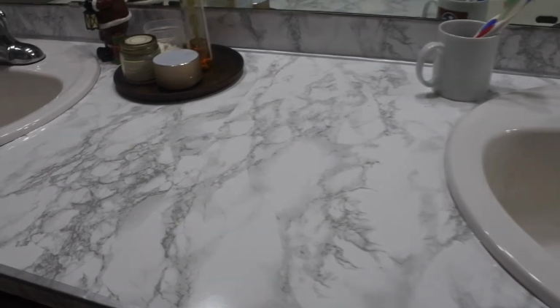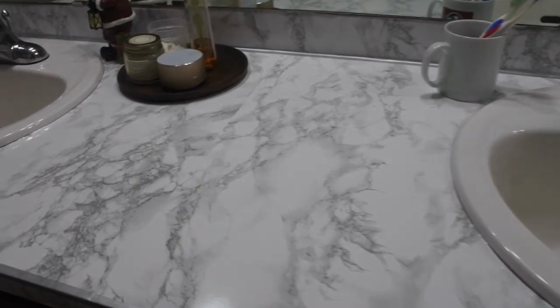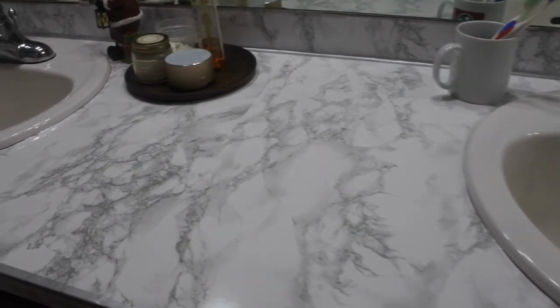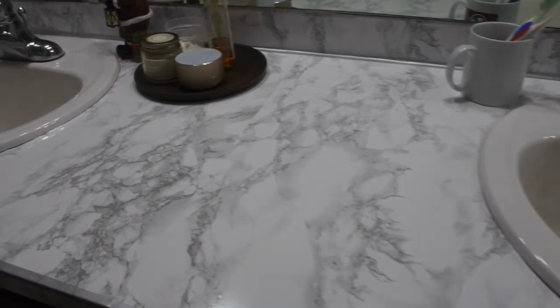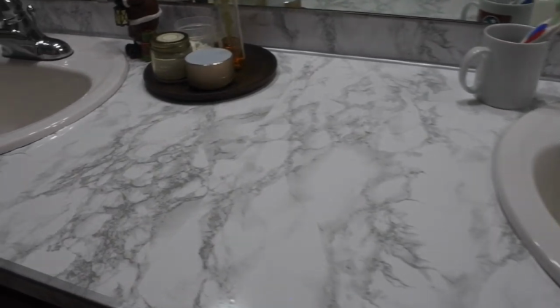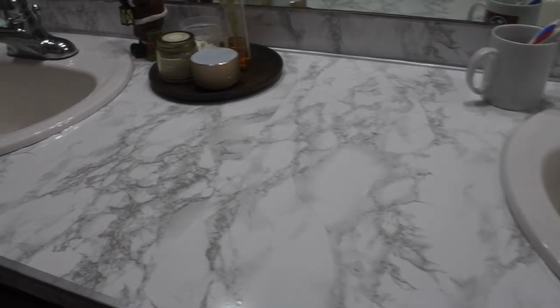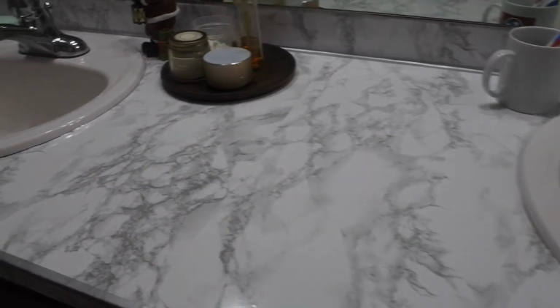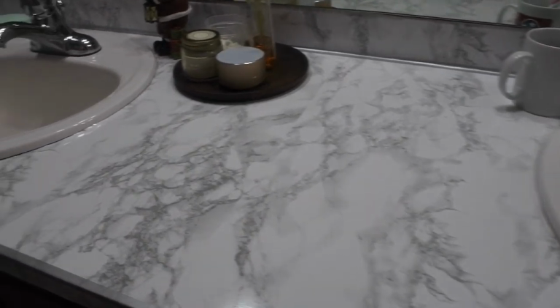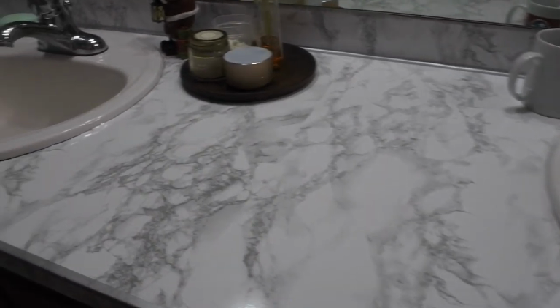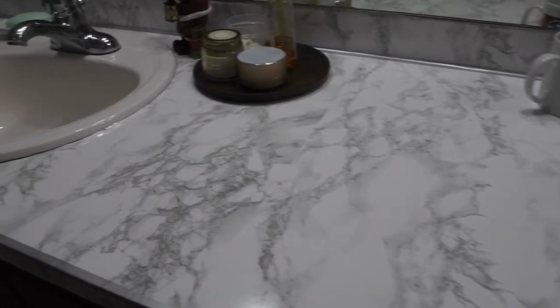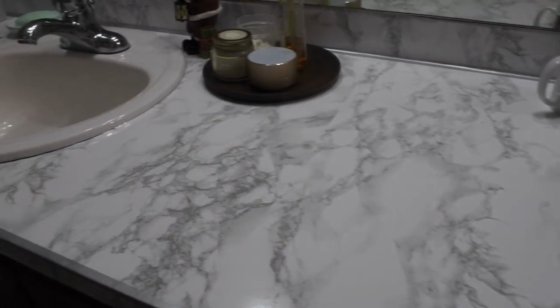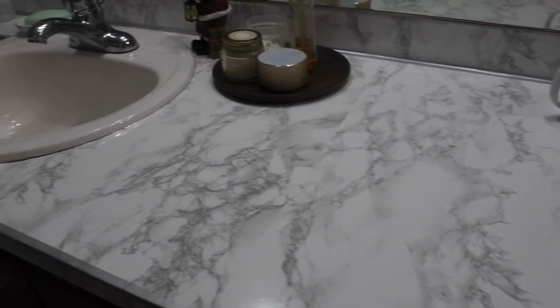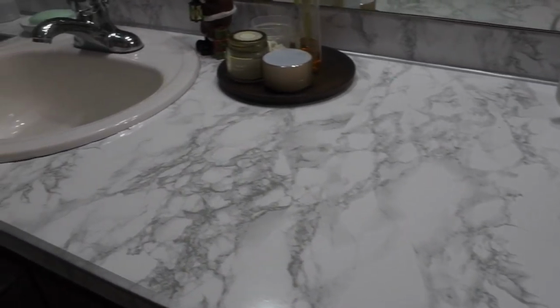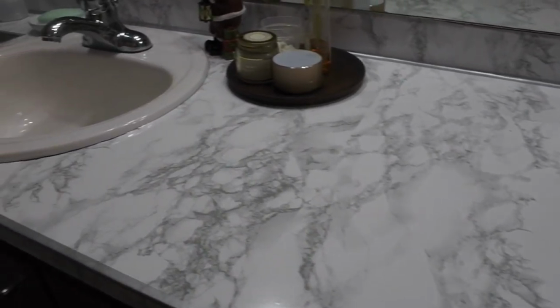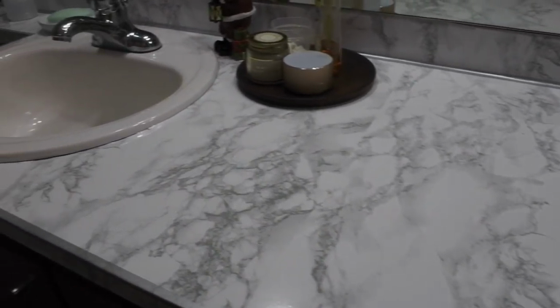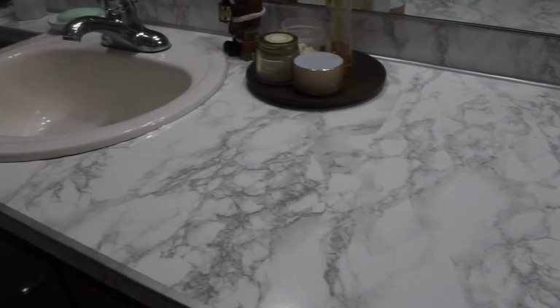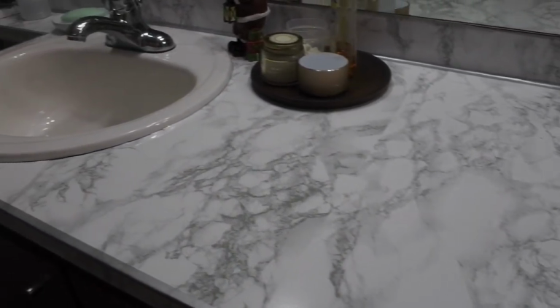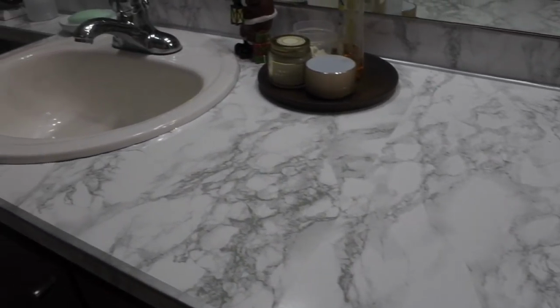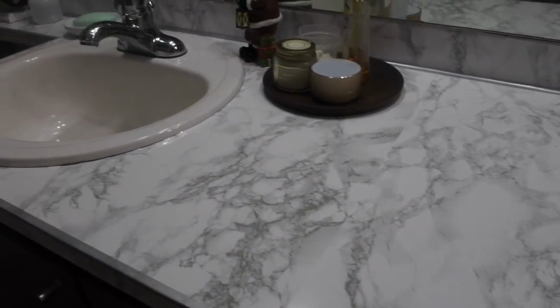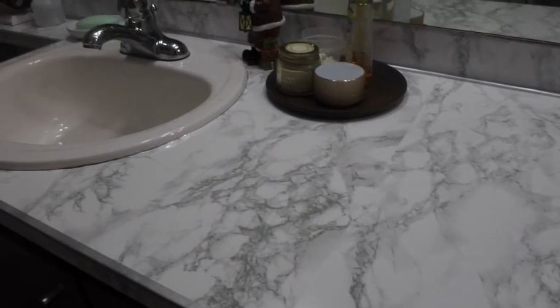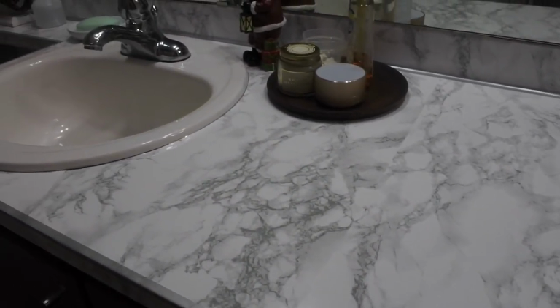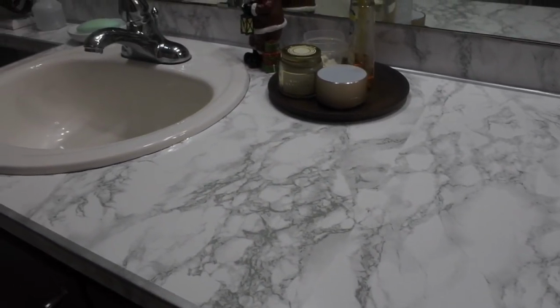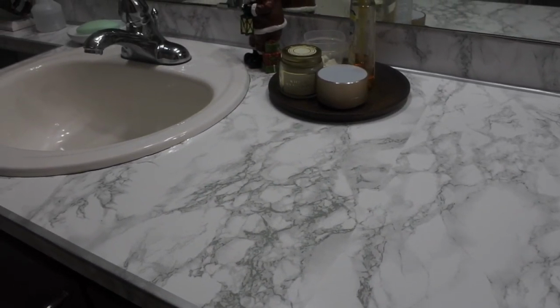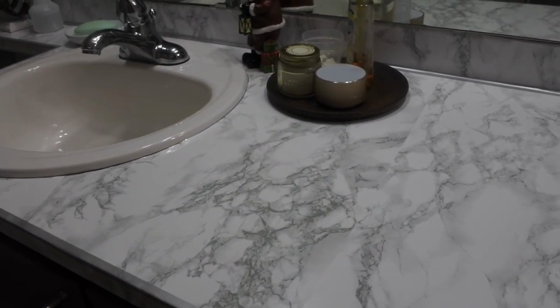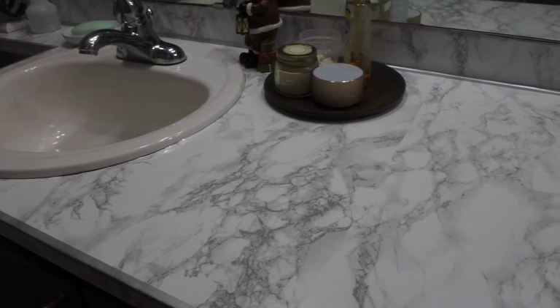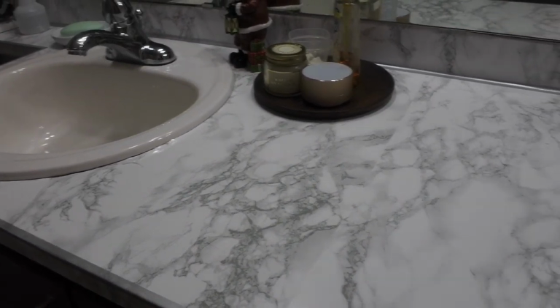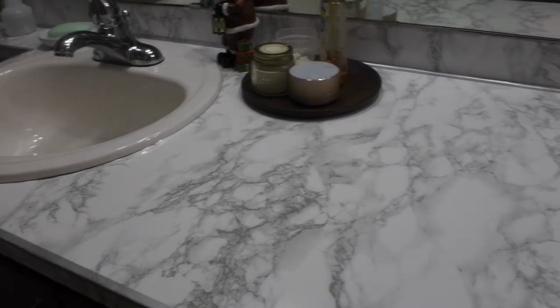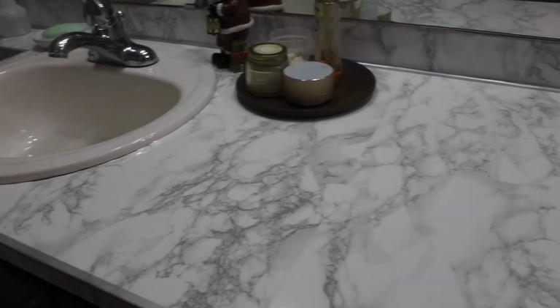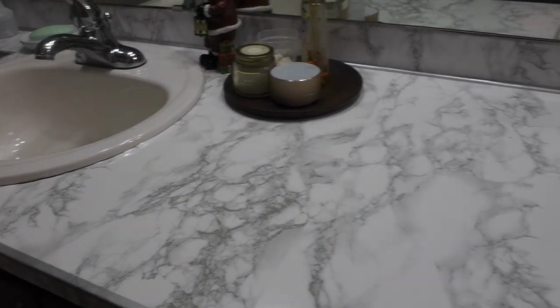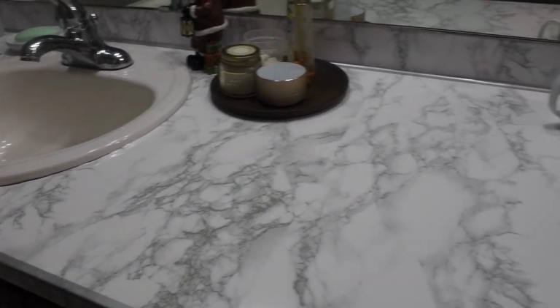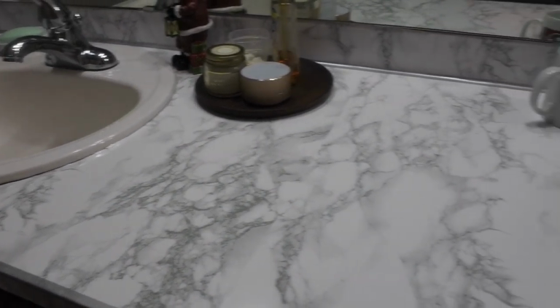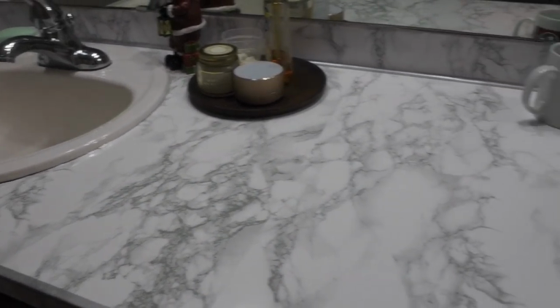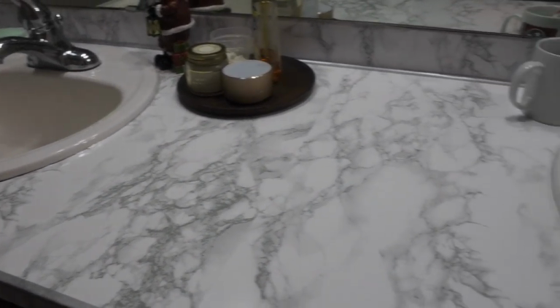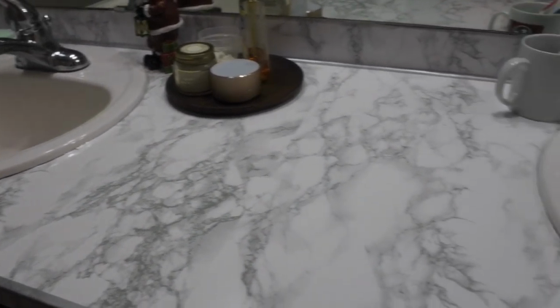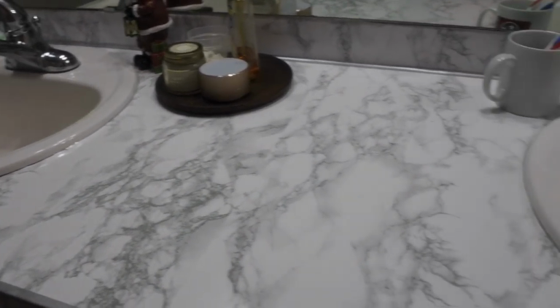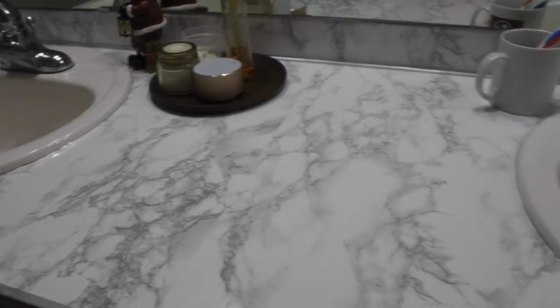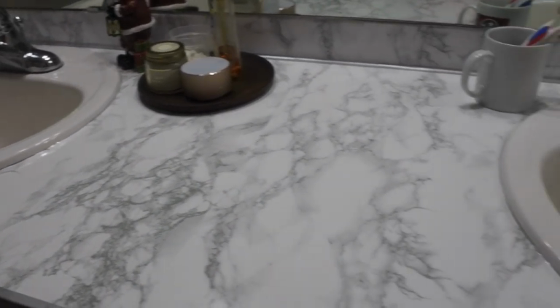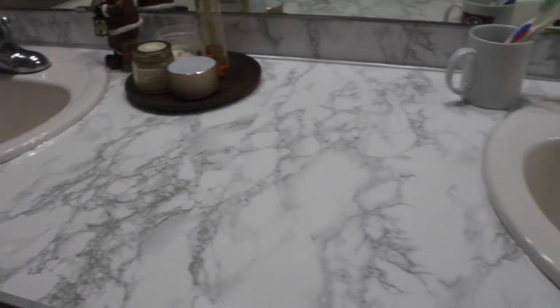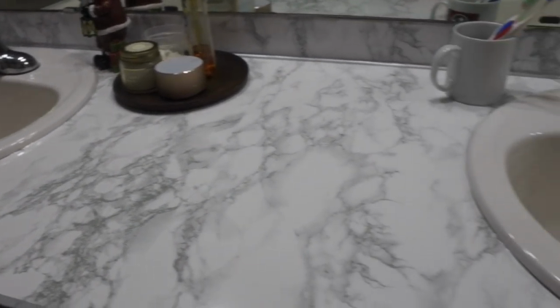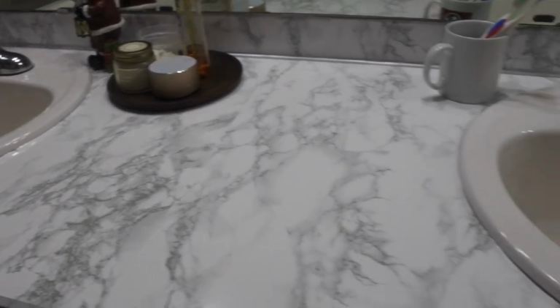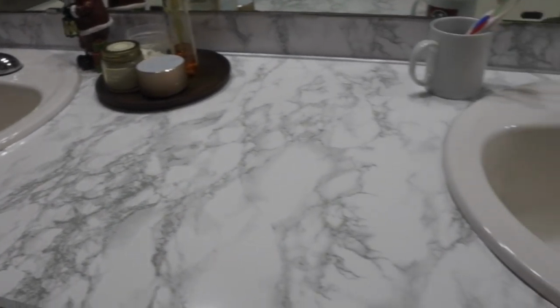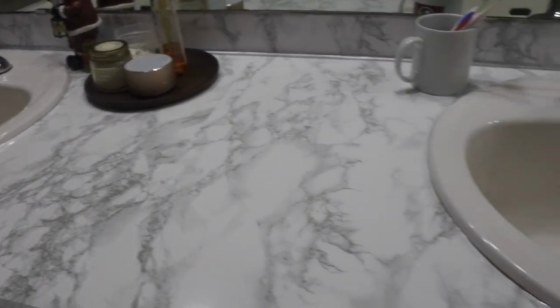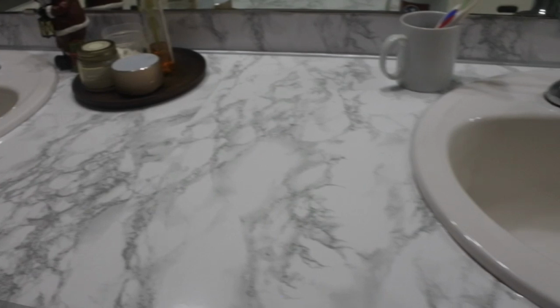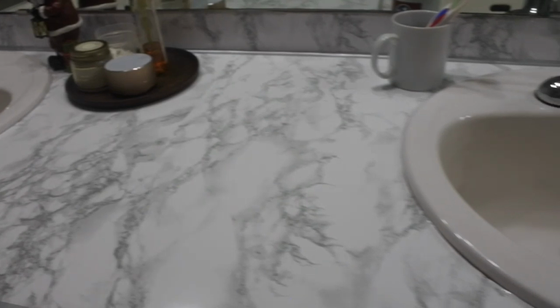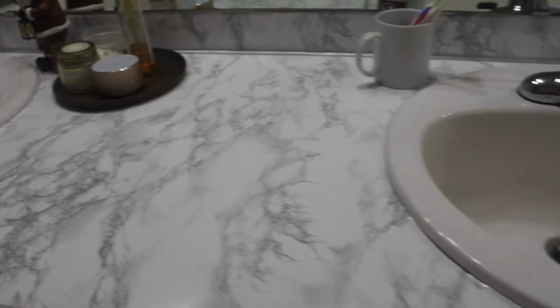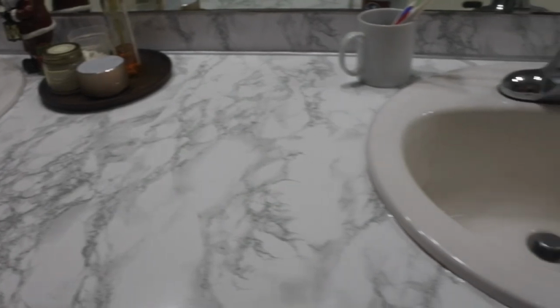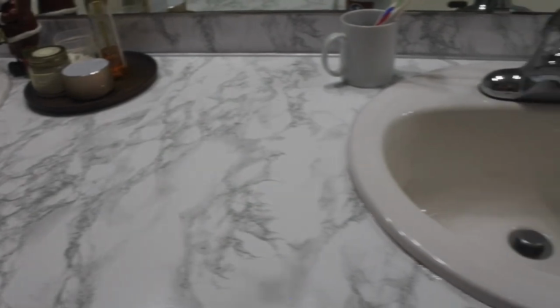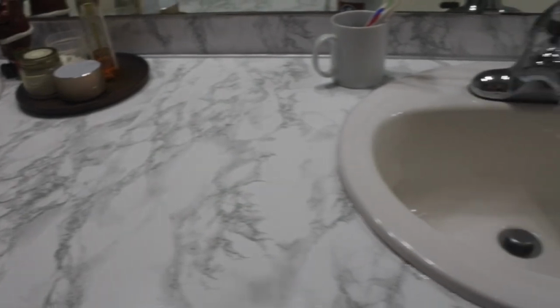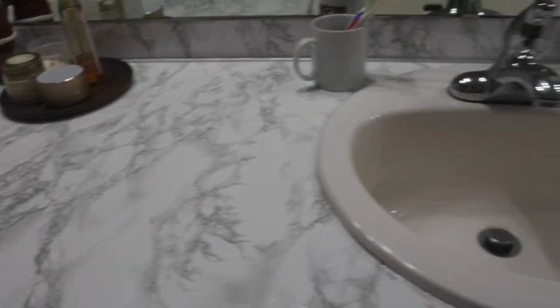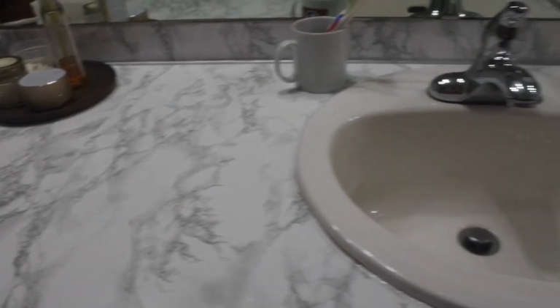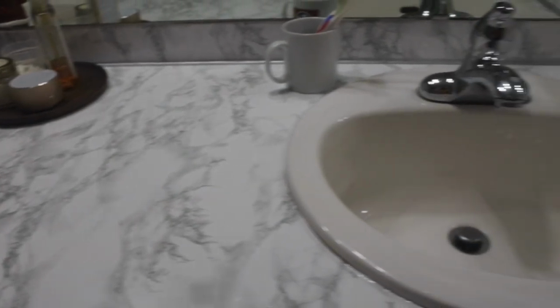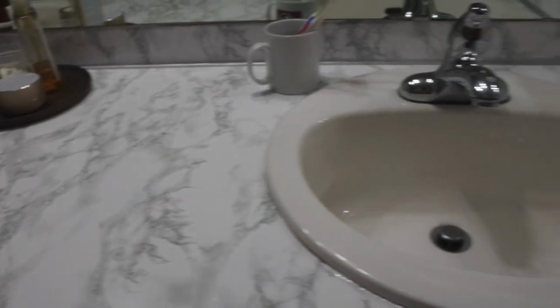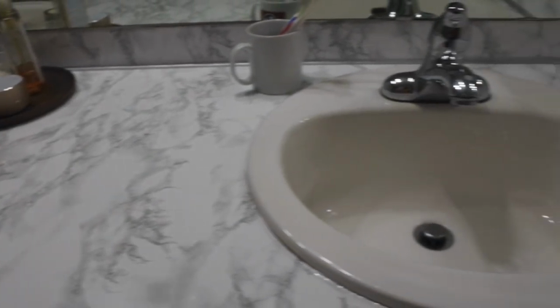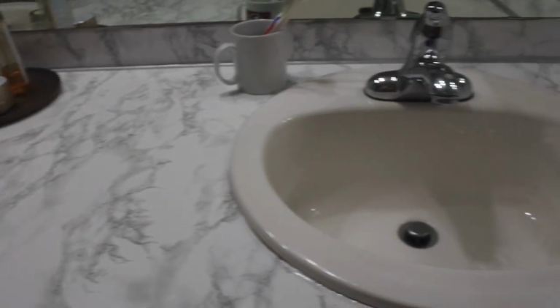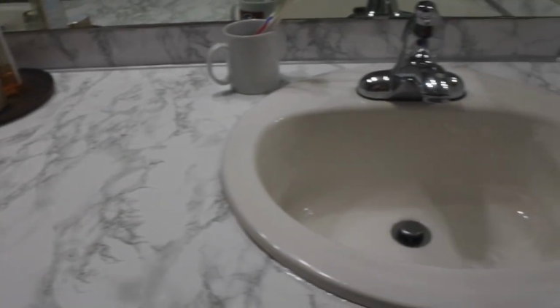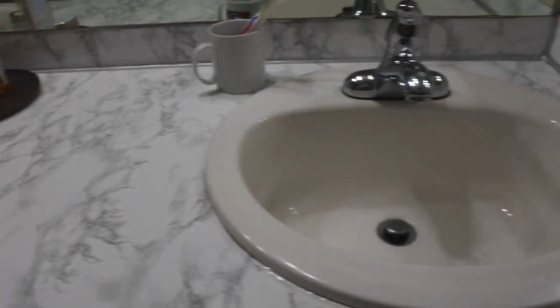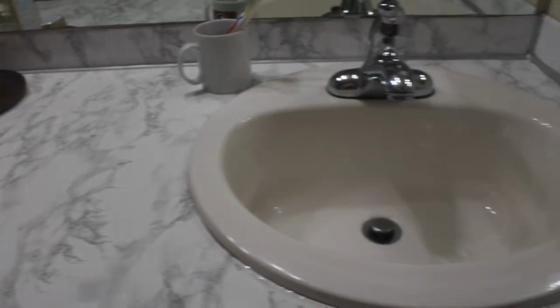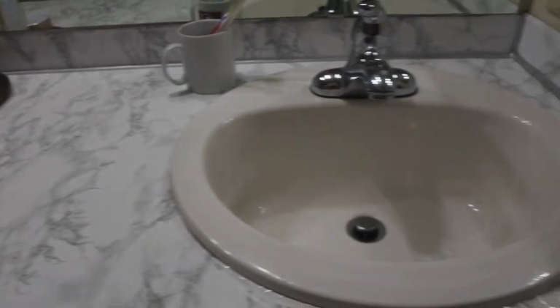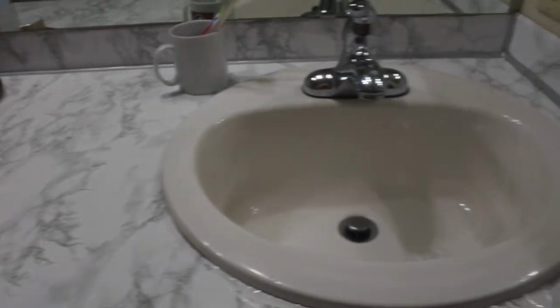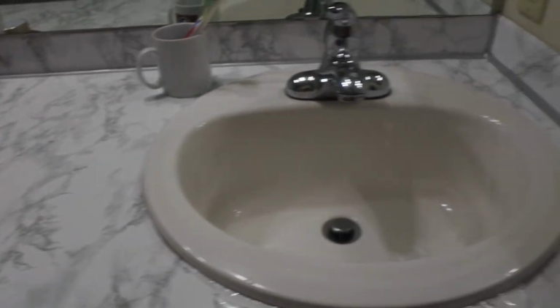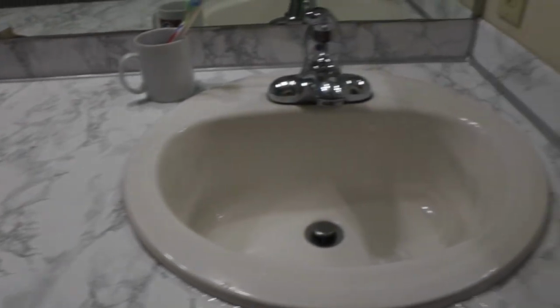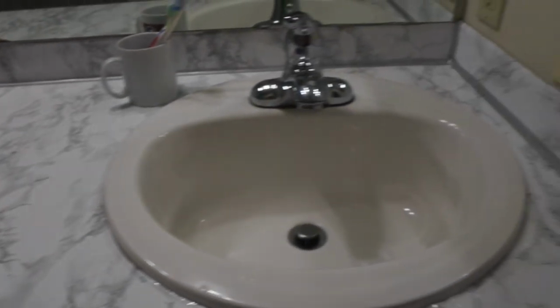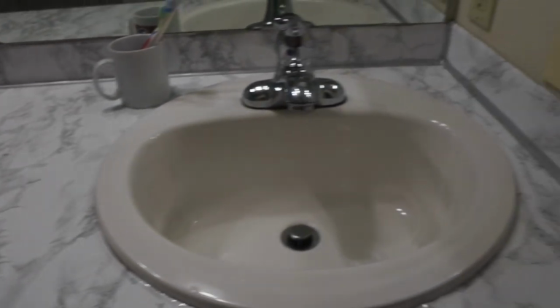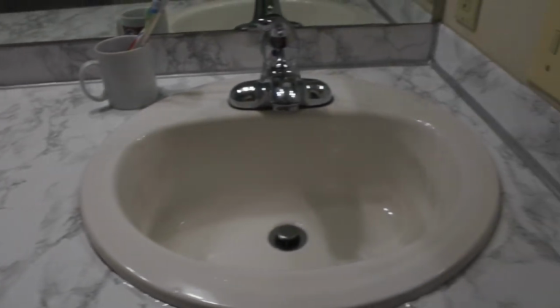Once I finished resurfacing the counter, I noticed an immediate change in the overall vibe of the space.